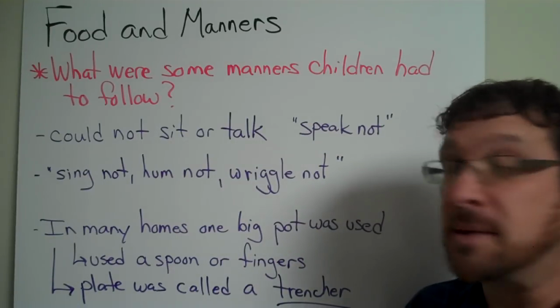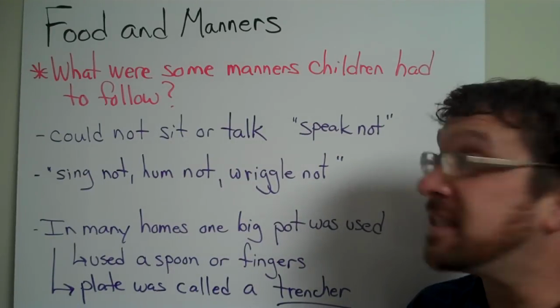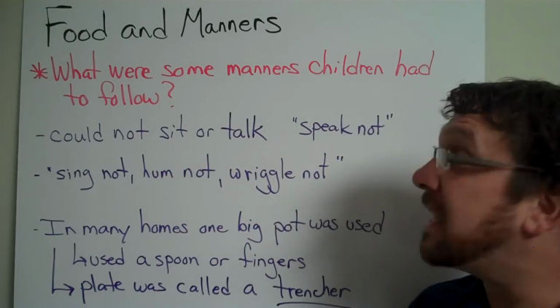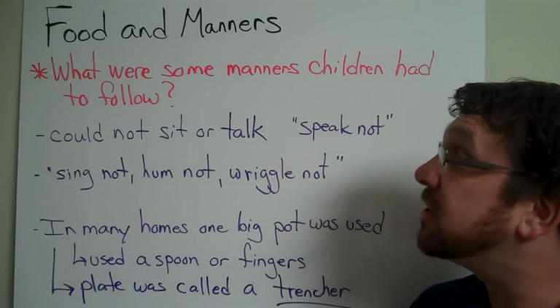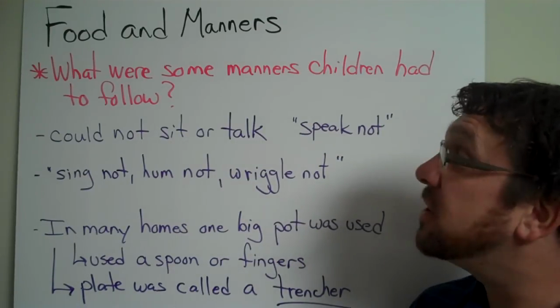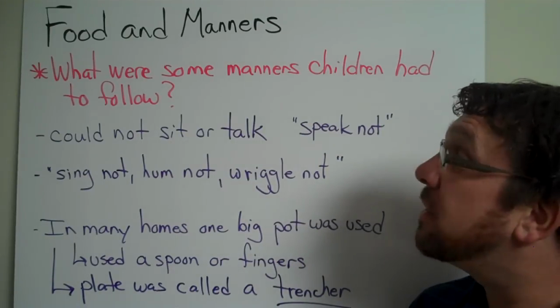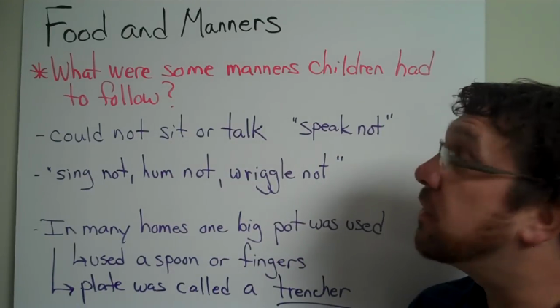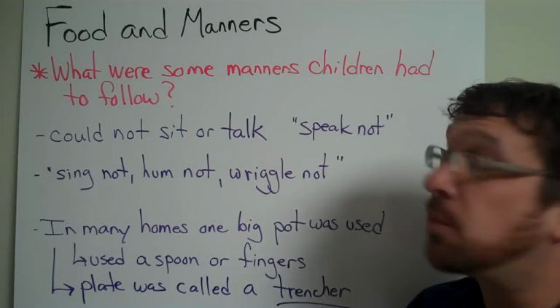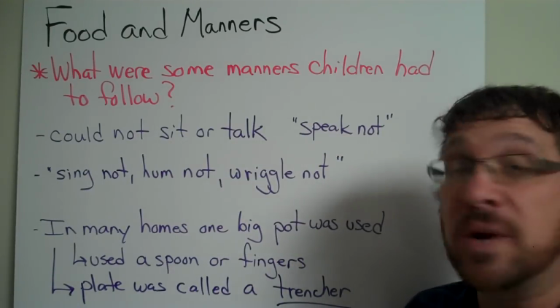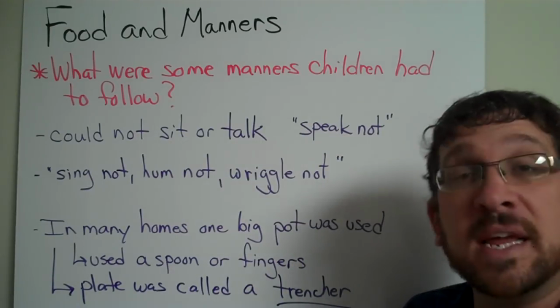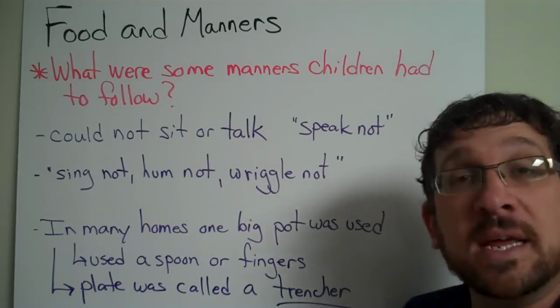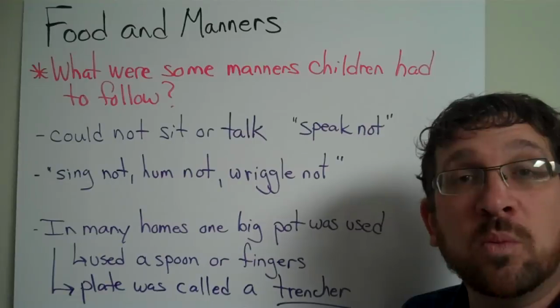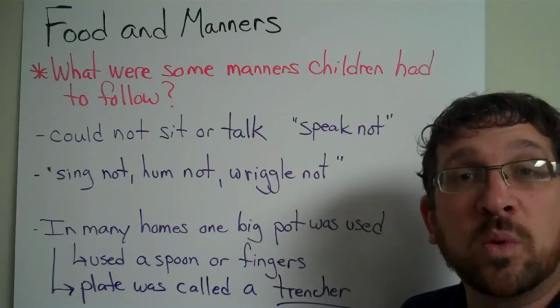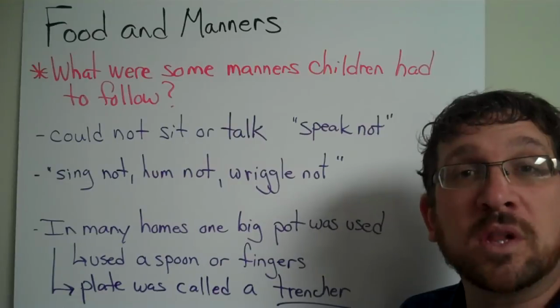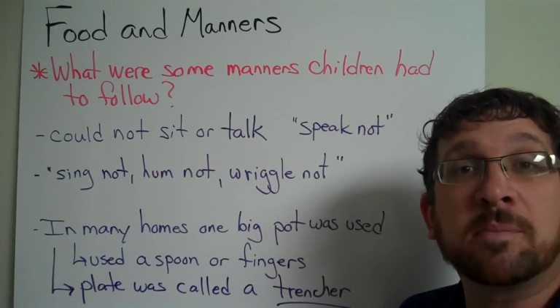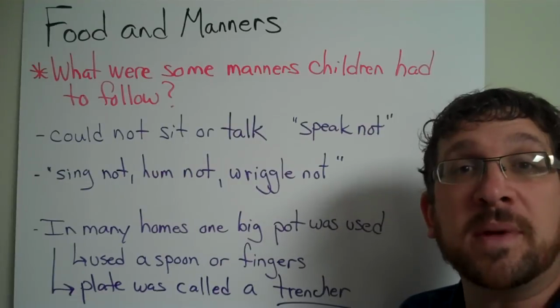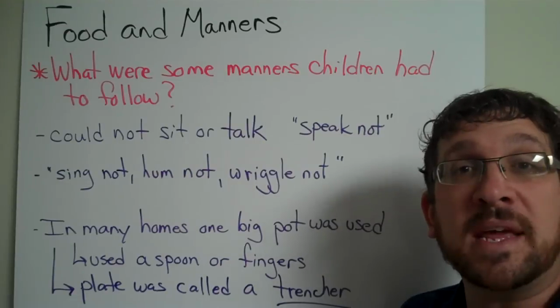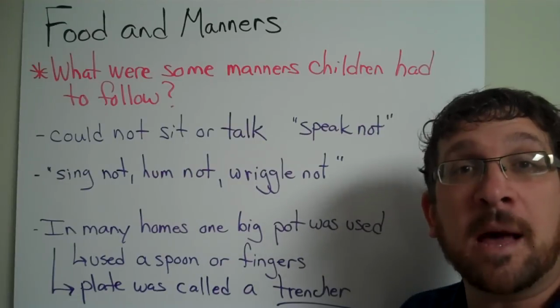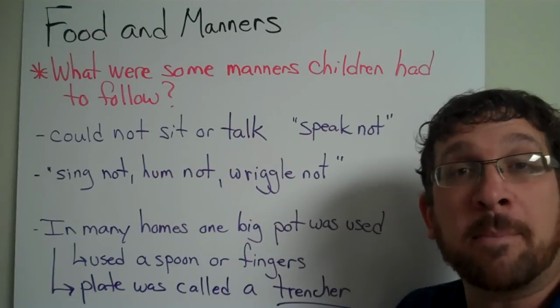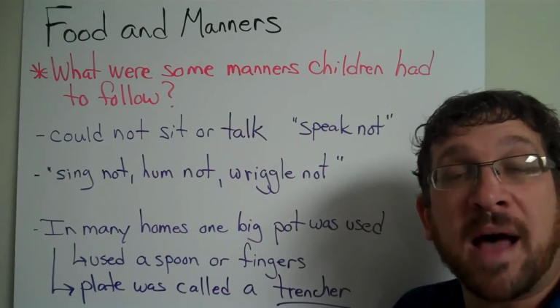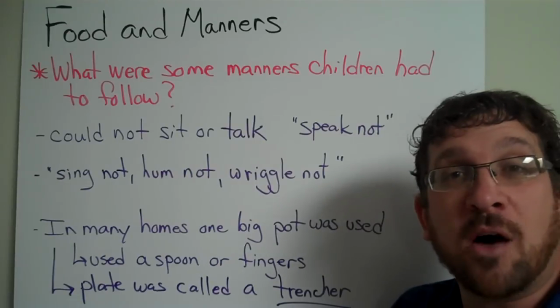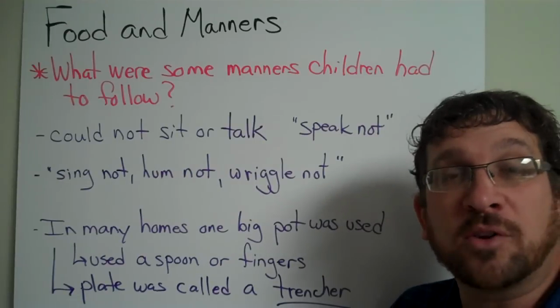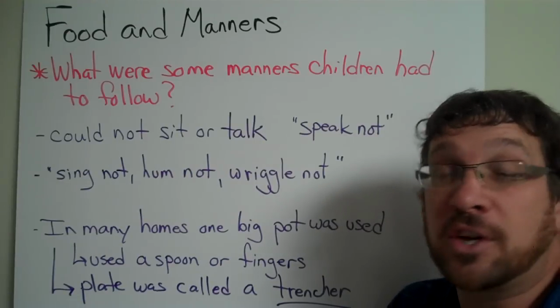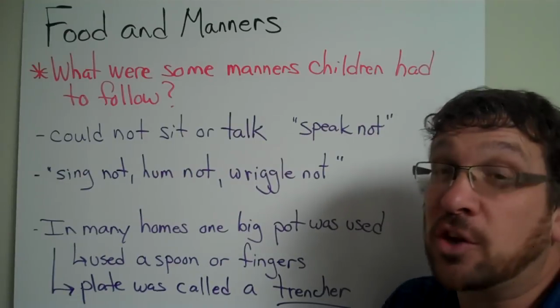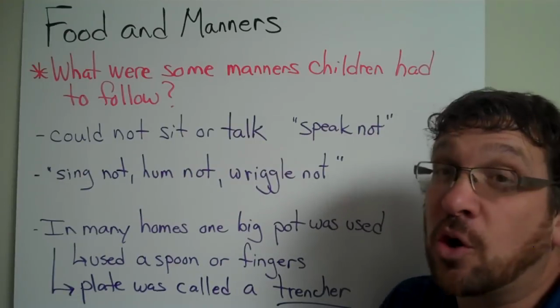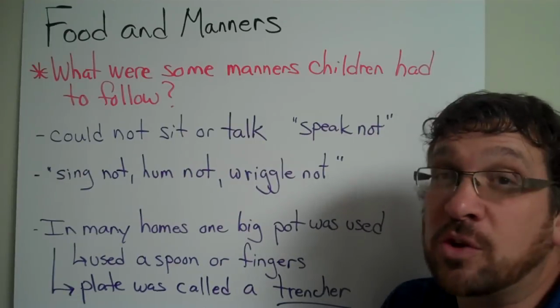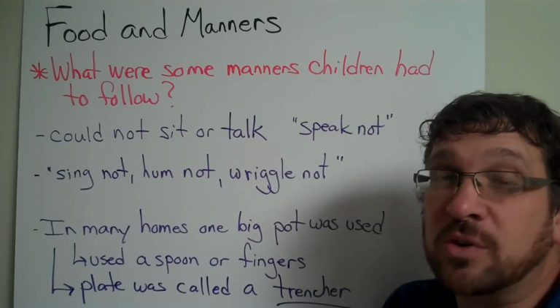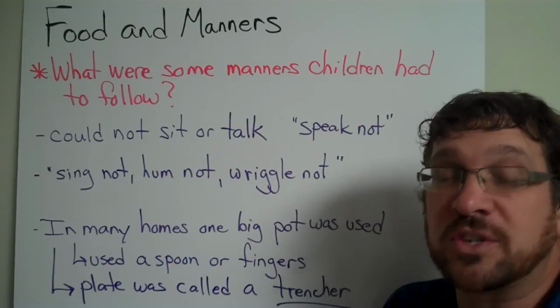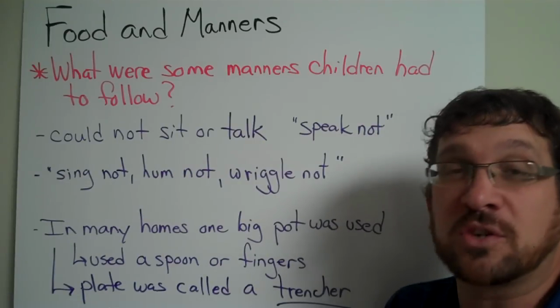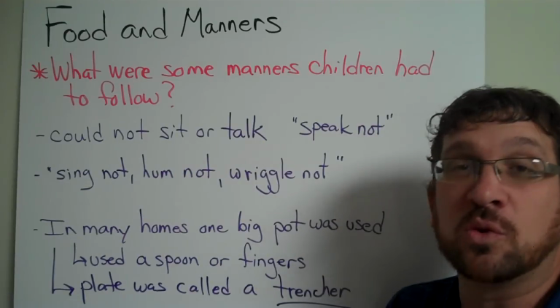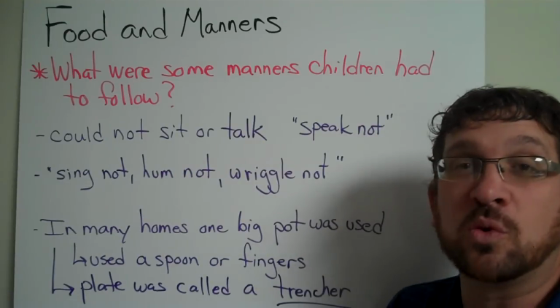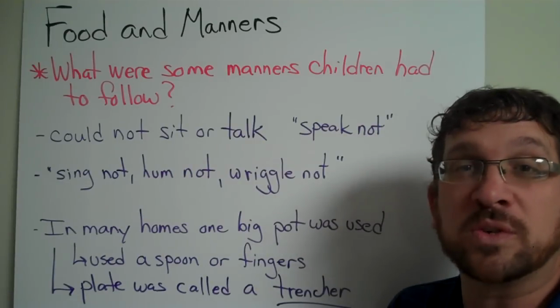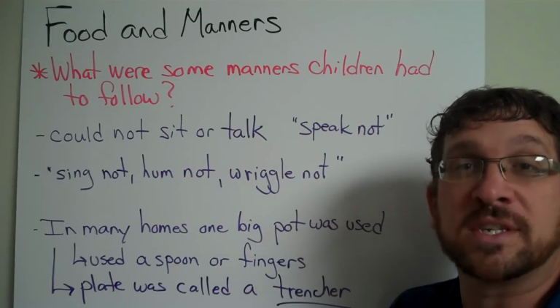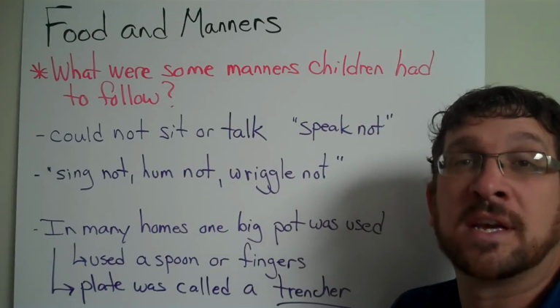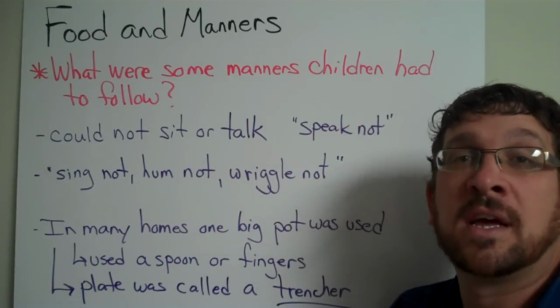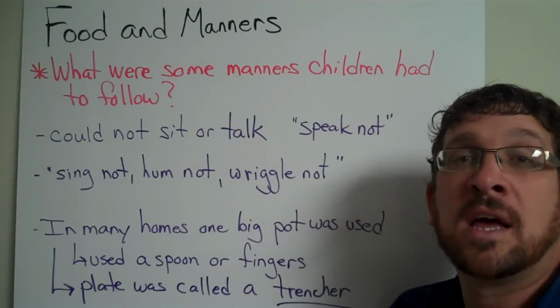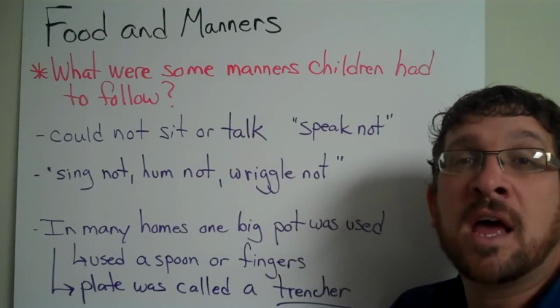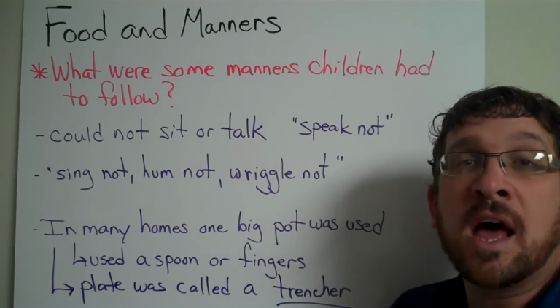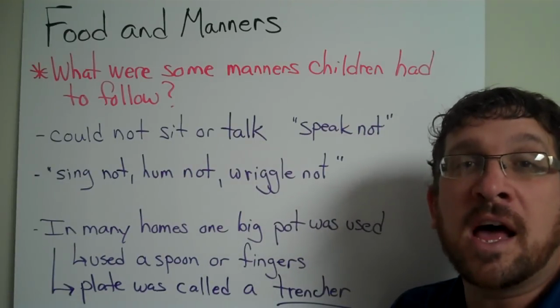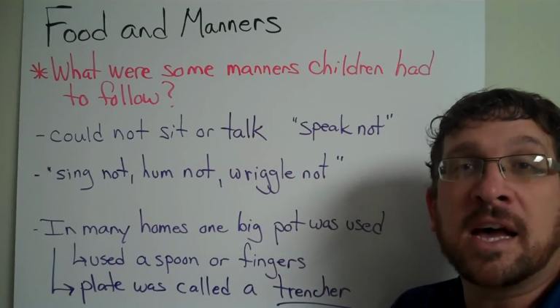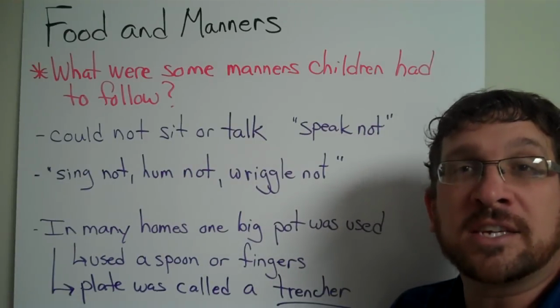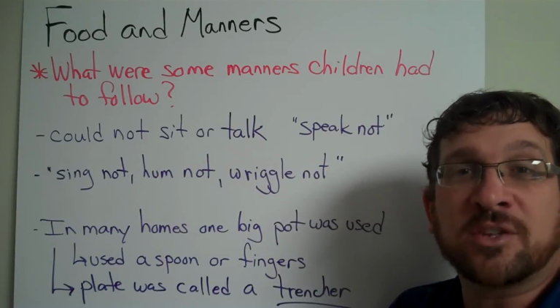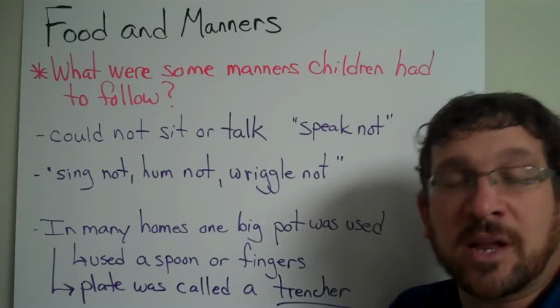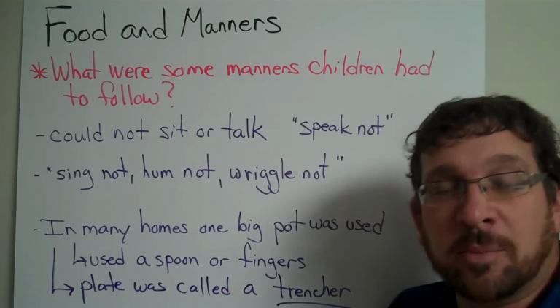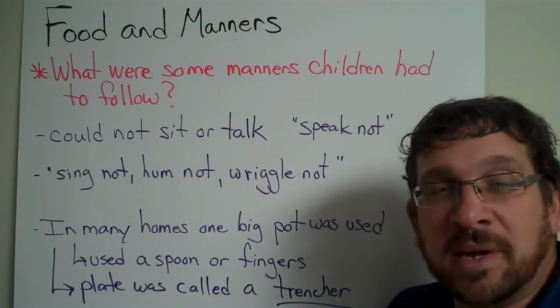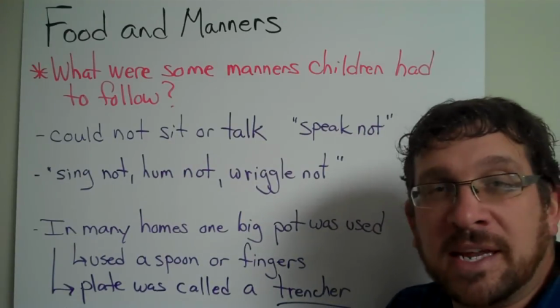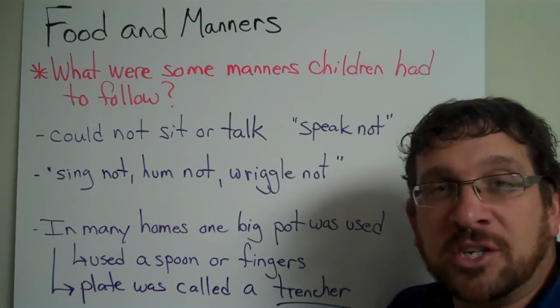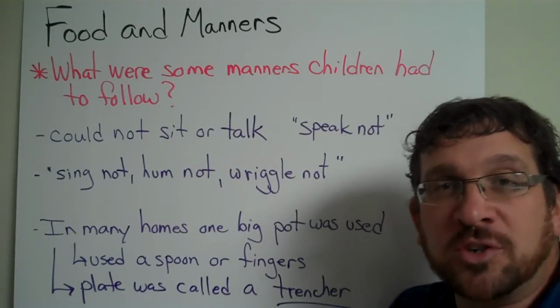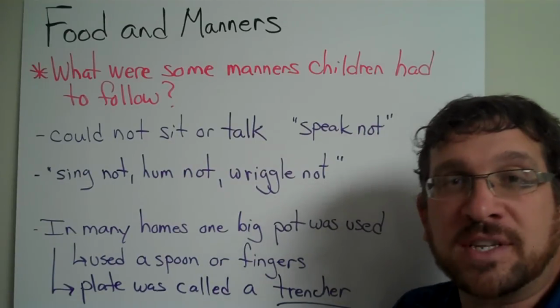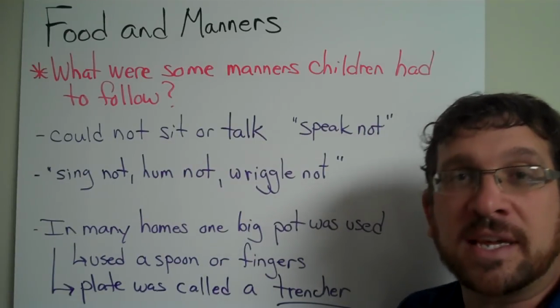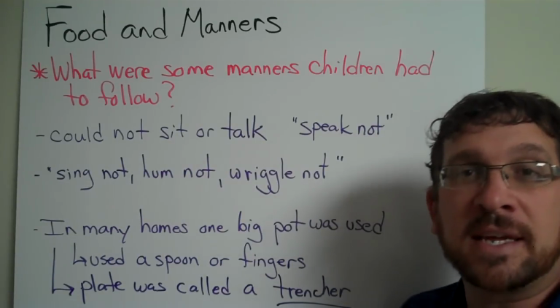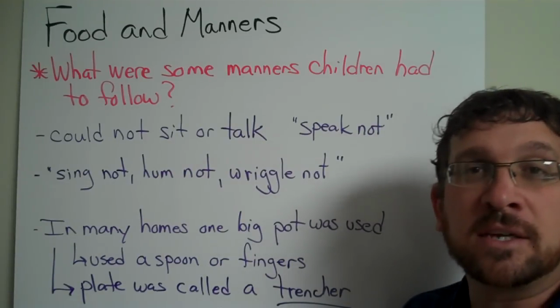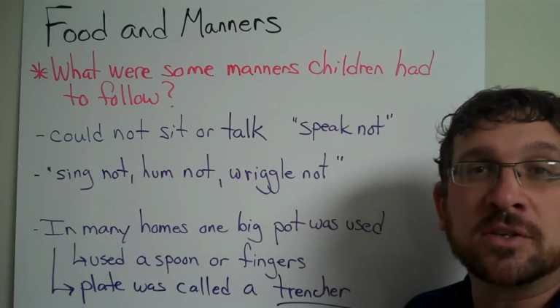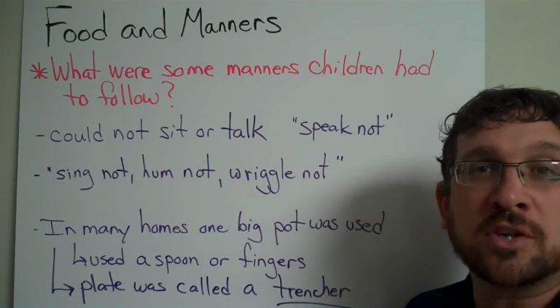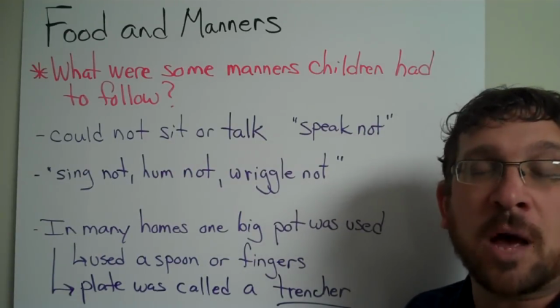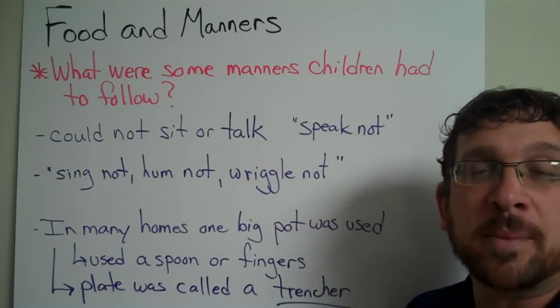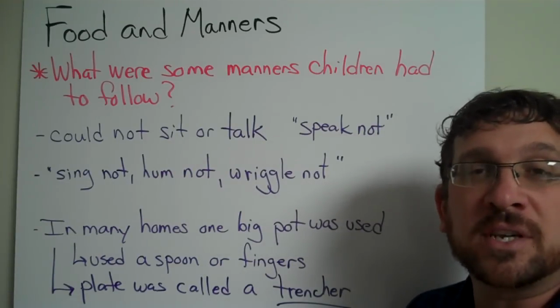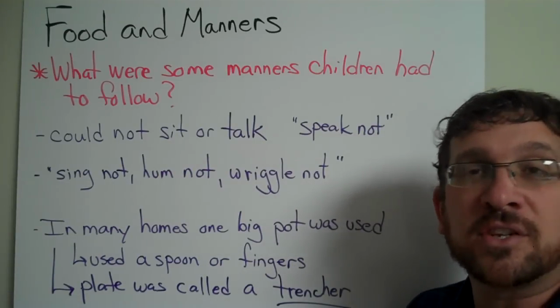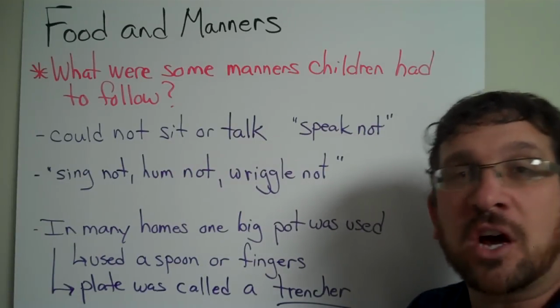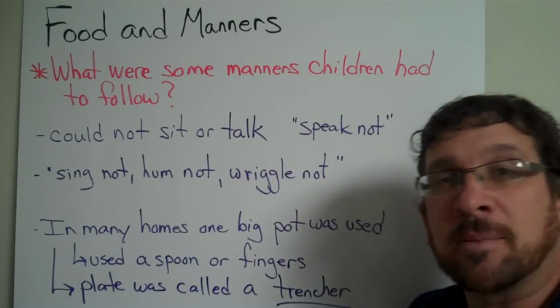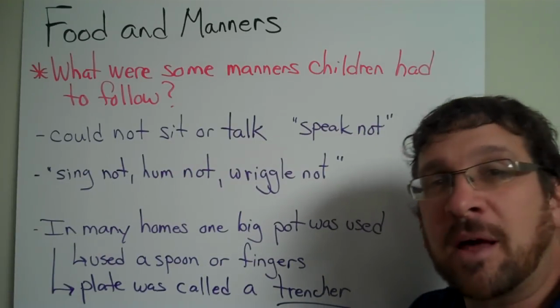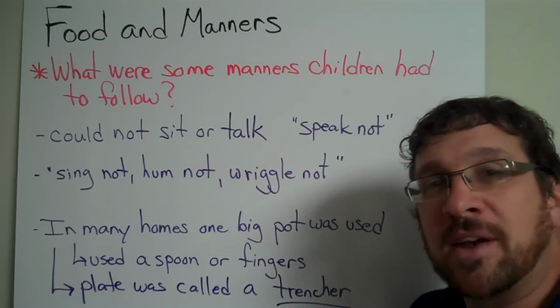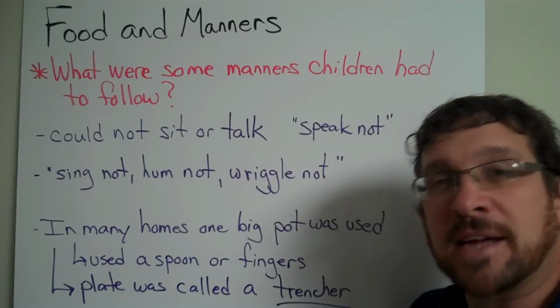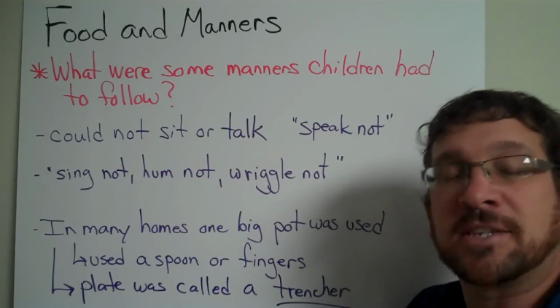Section 3 will be about colonial schools, so that will be an interesting topic to talk about next.